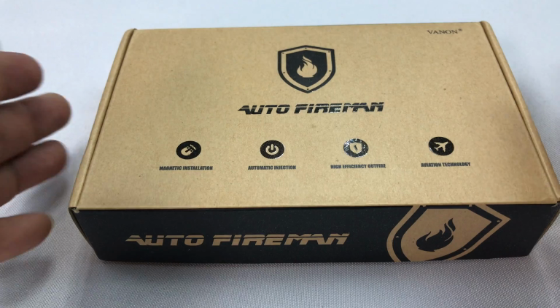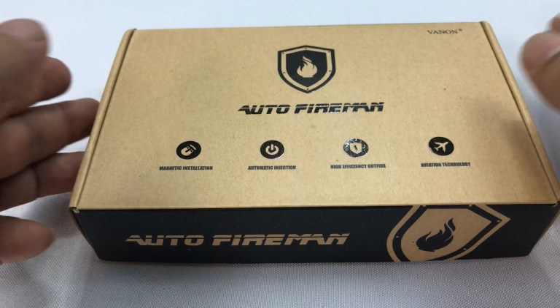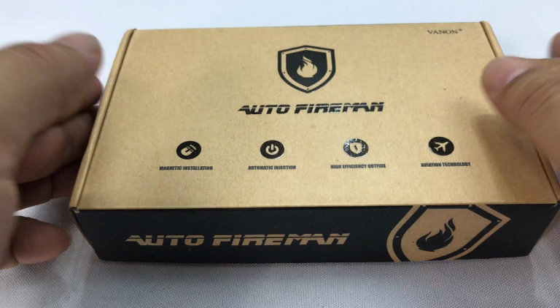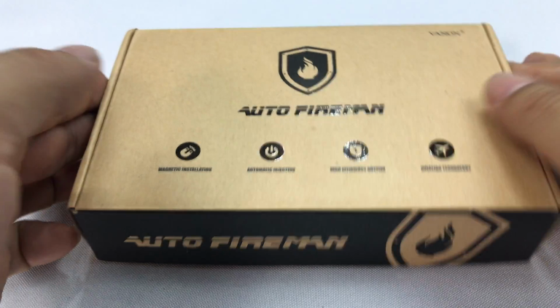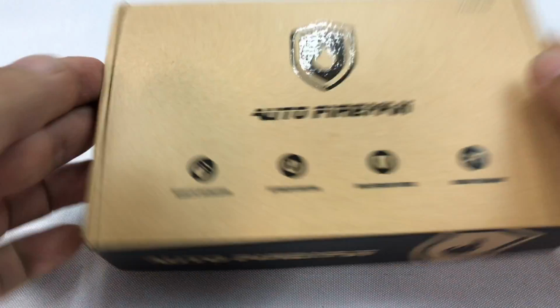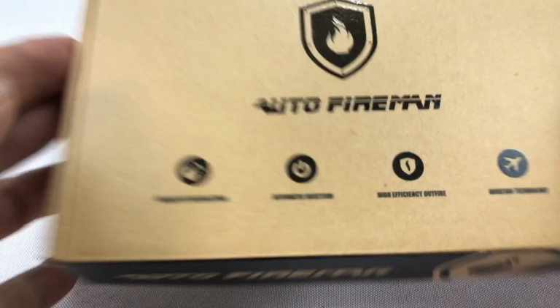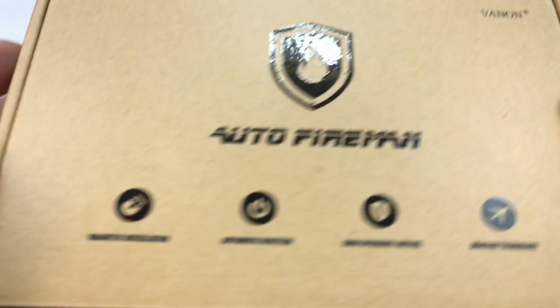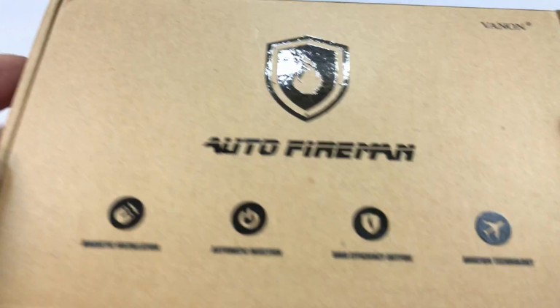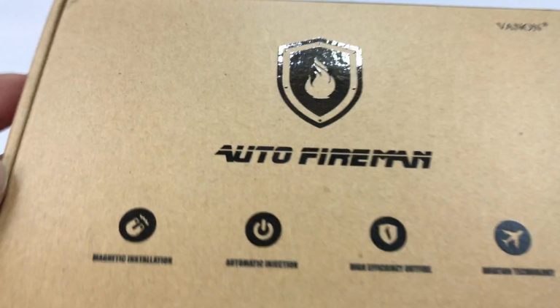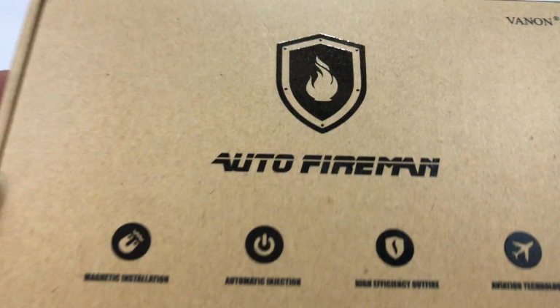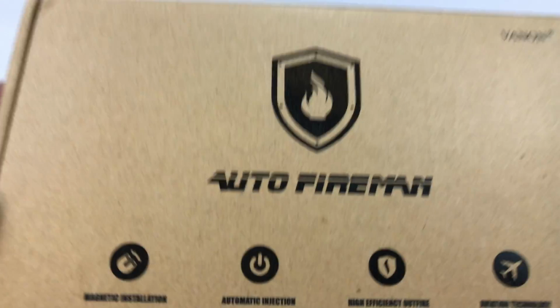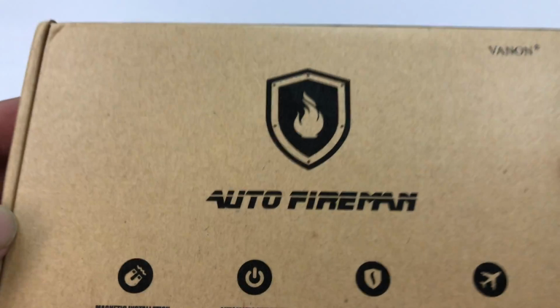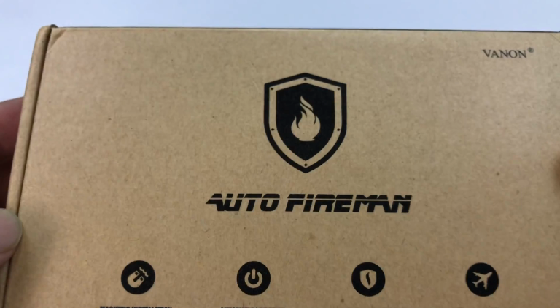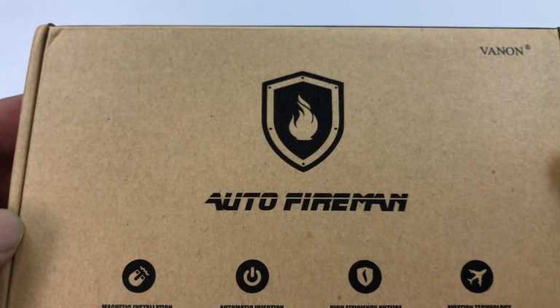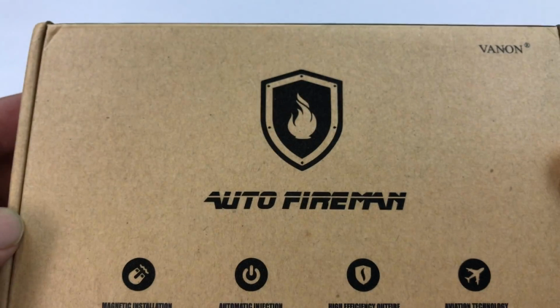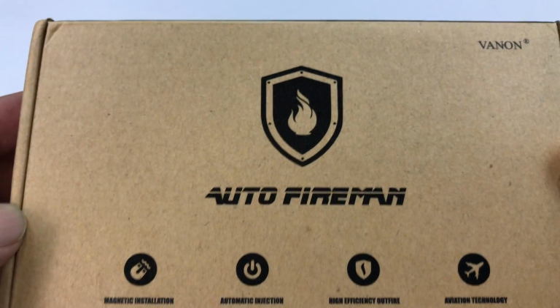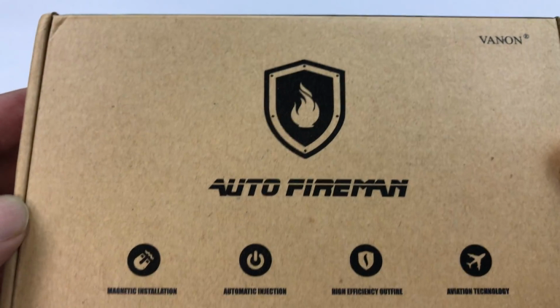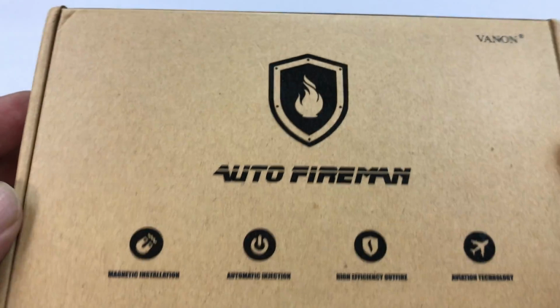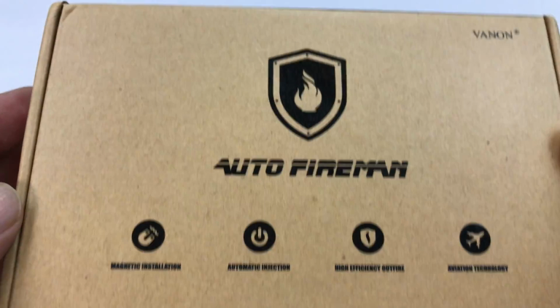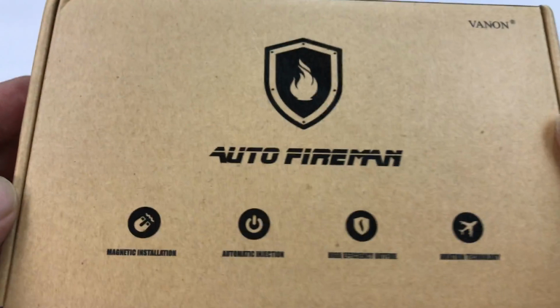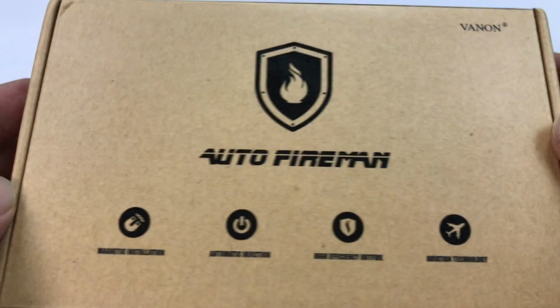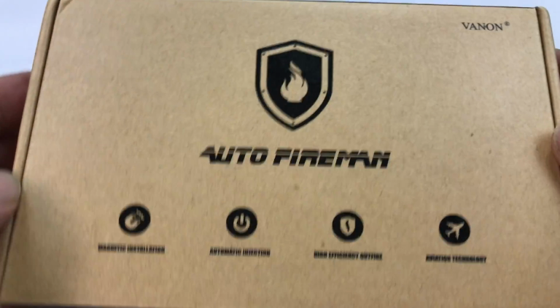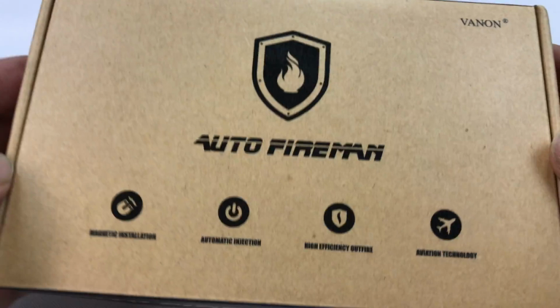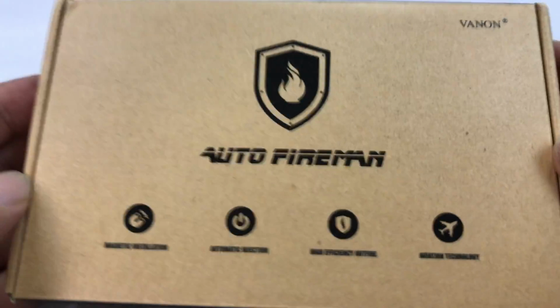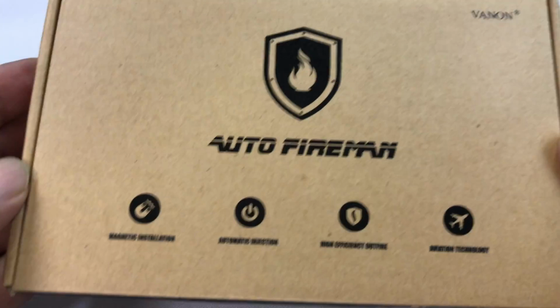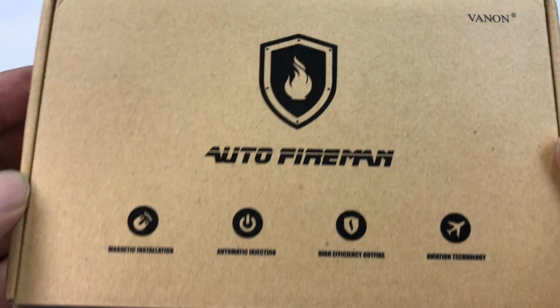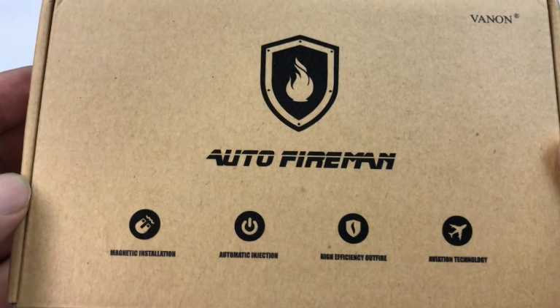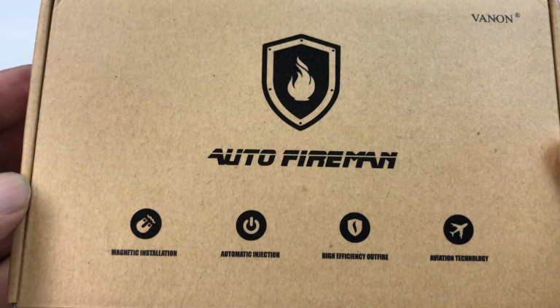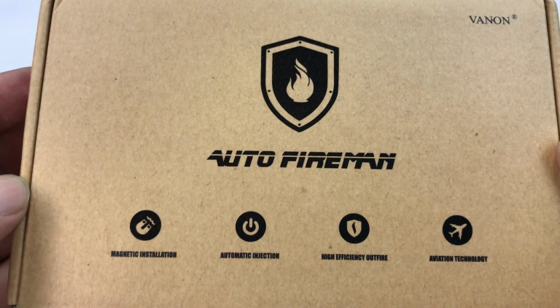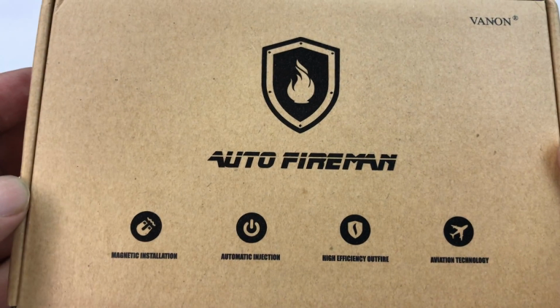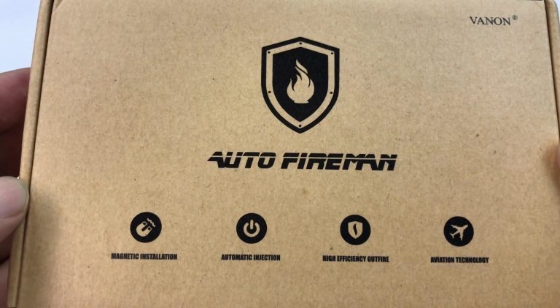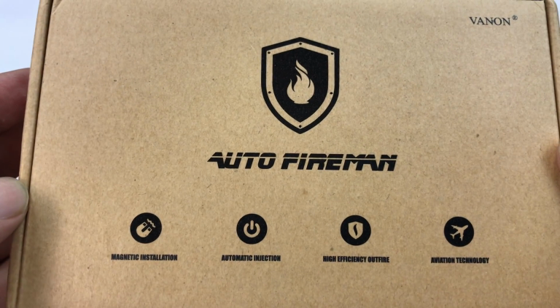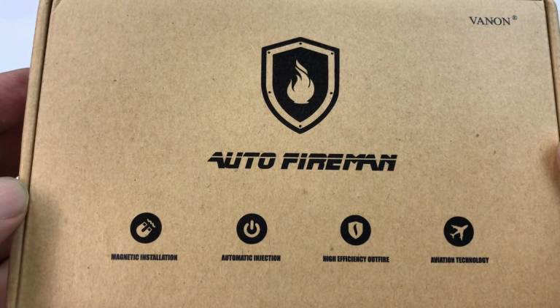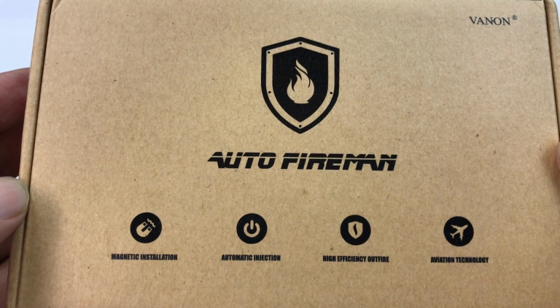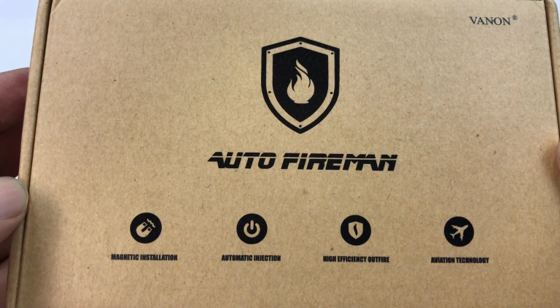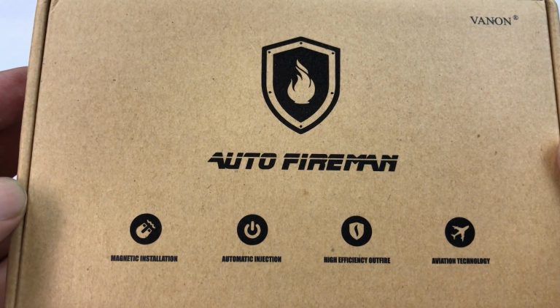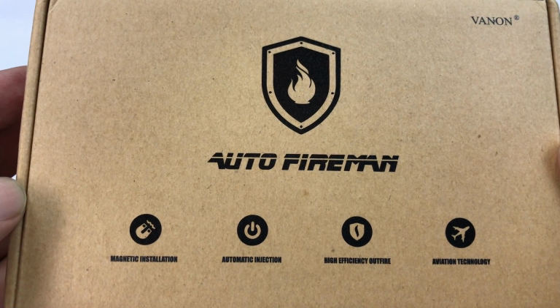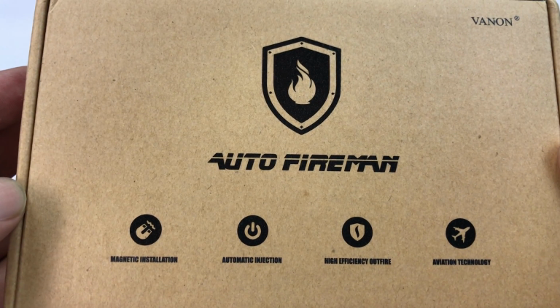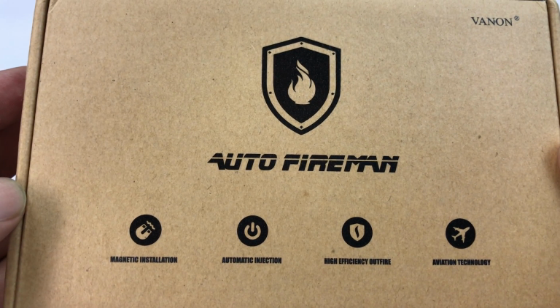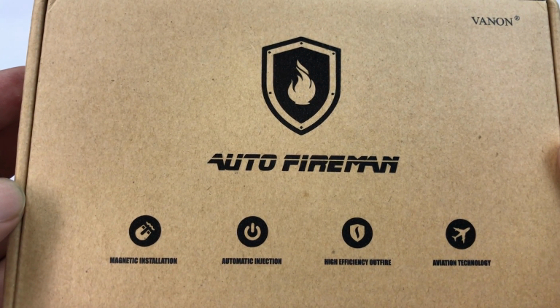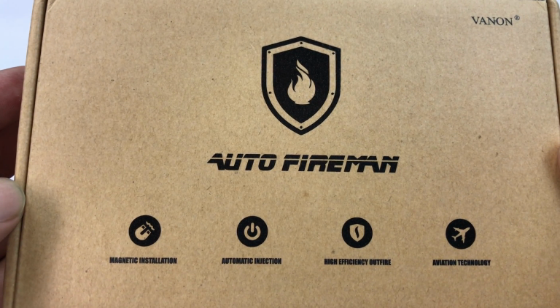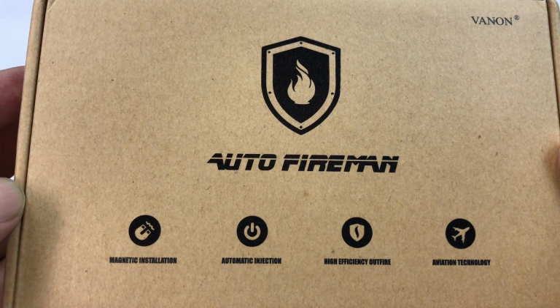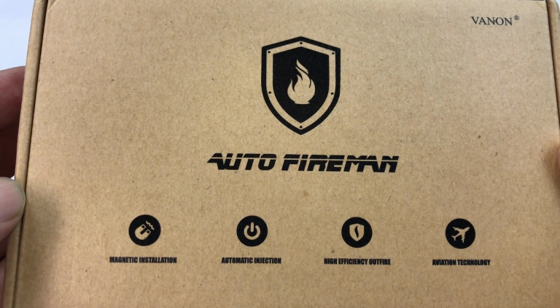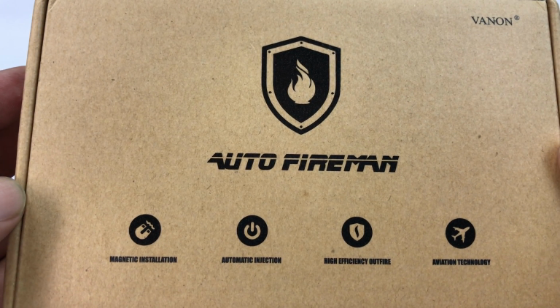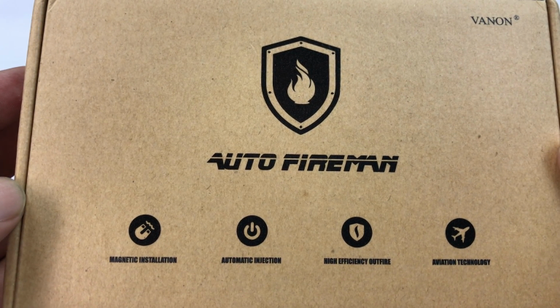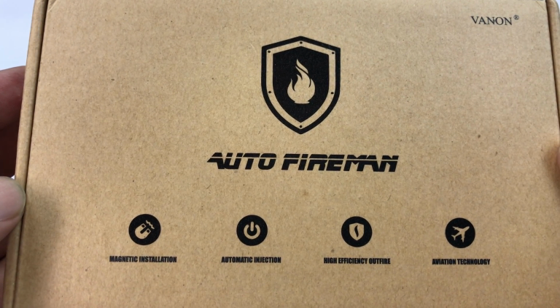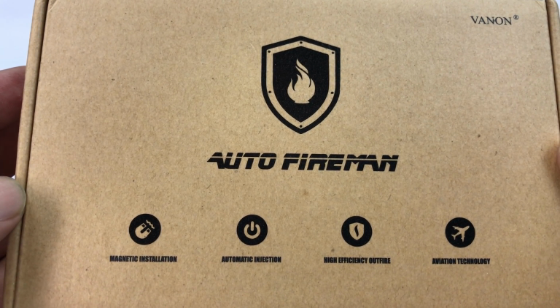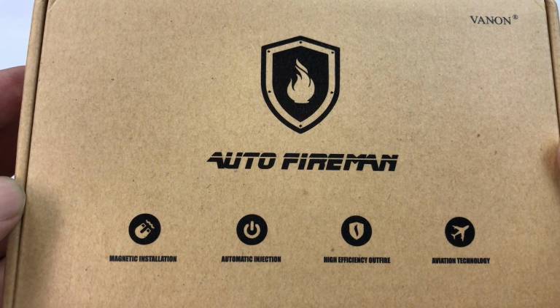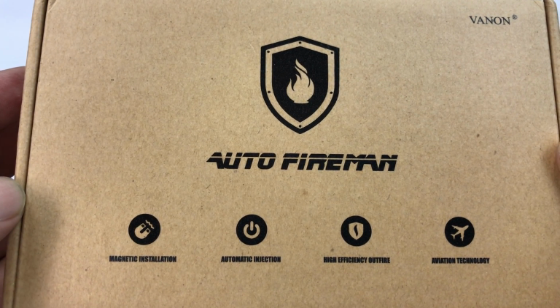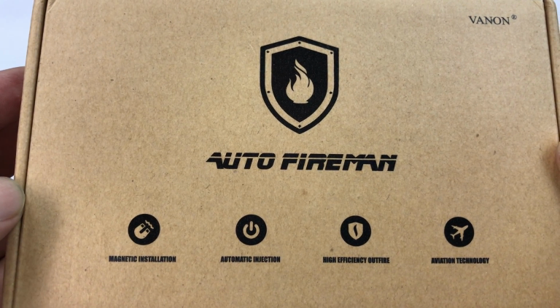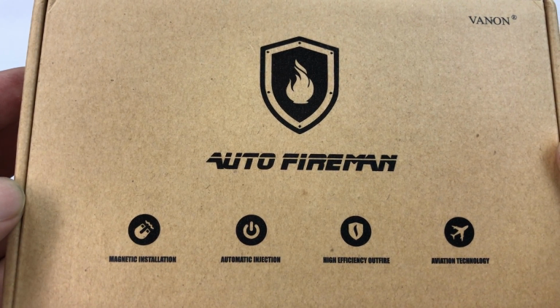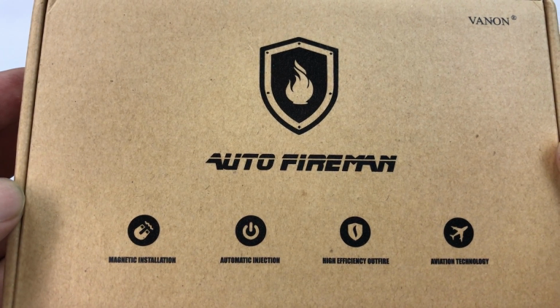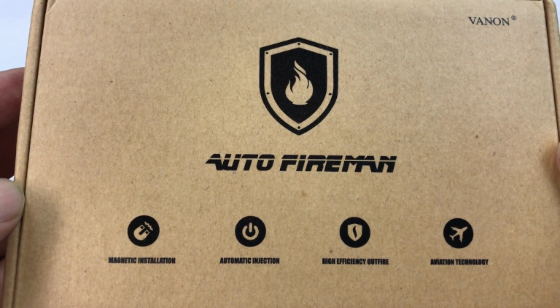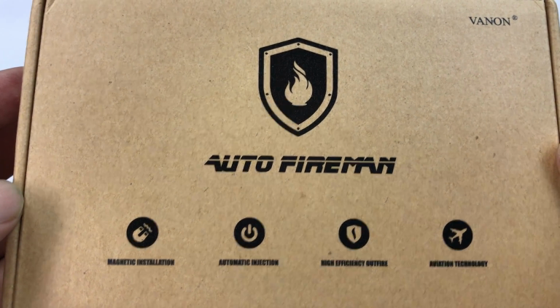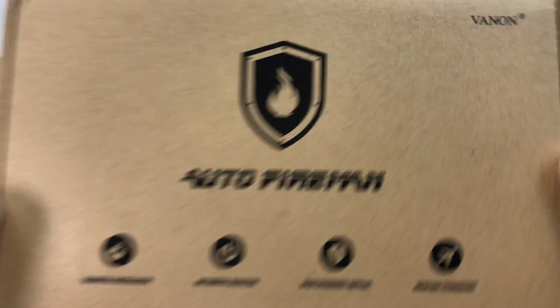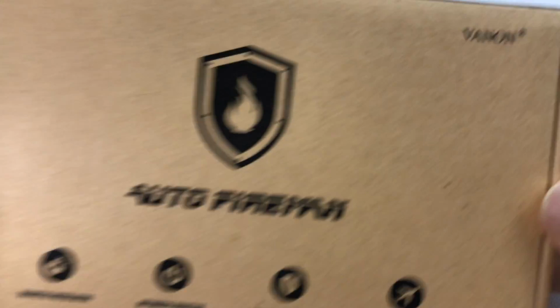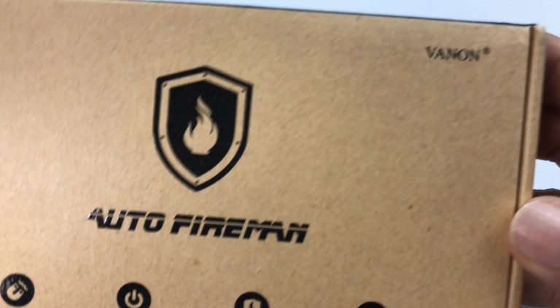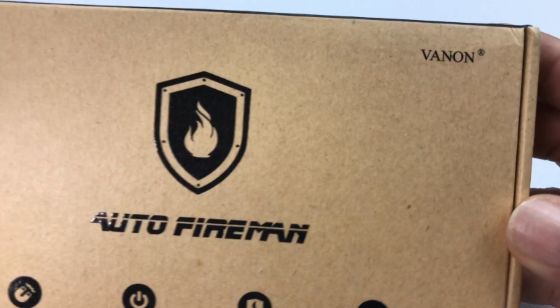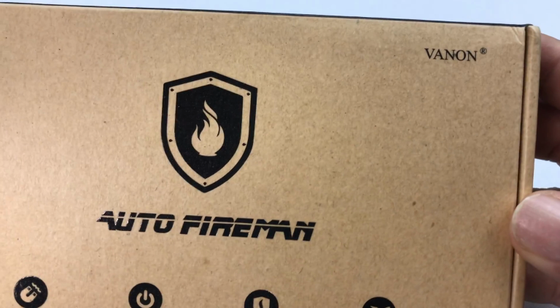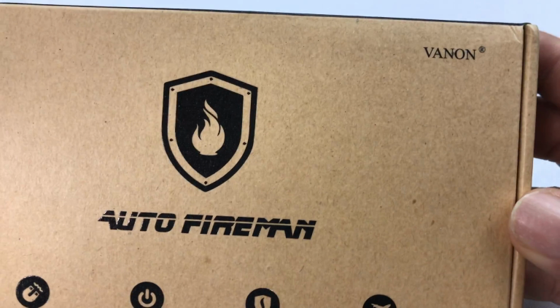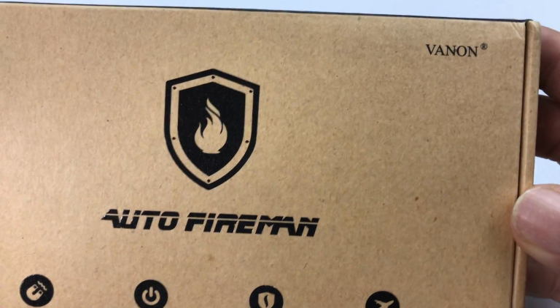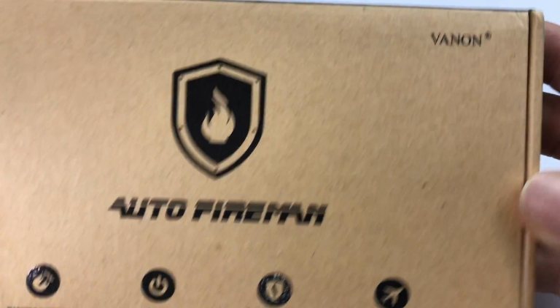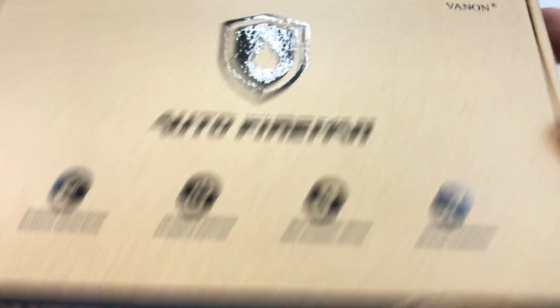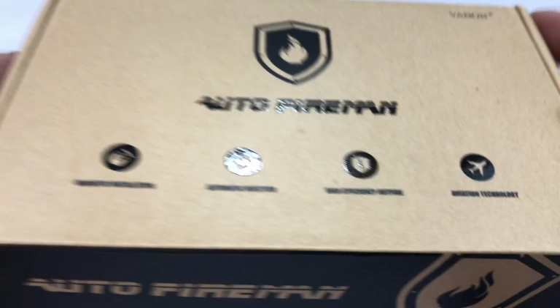What's up Panda Nation? Peter Von Panda here. I want to give you a first look at something. This is the Auto Fireman by Vannon.